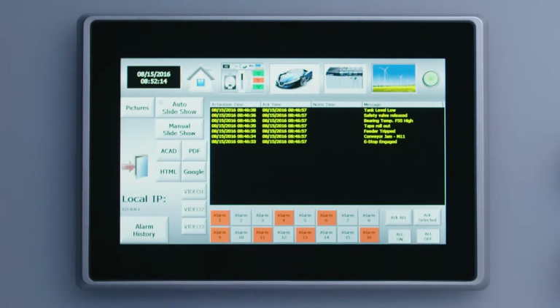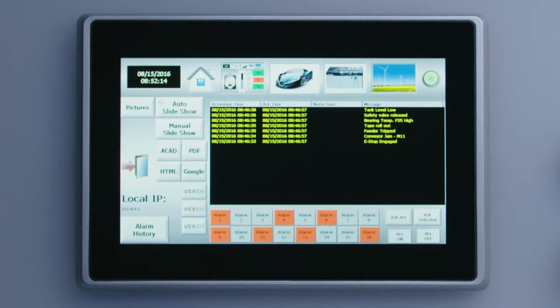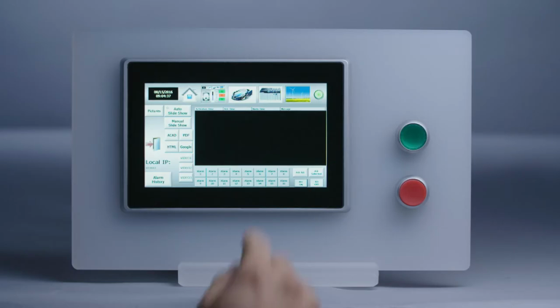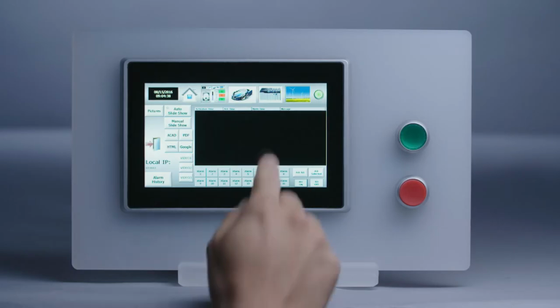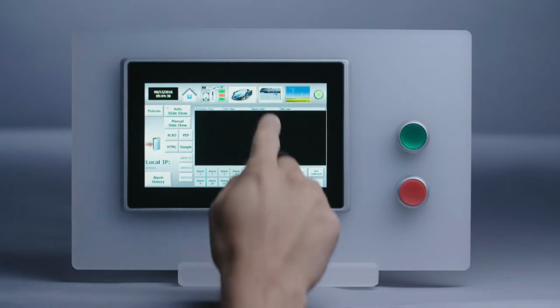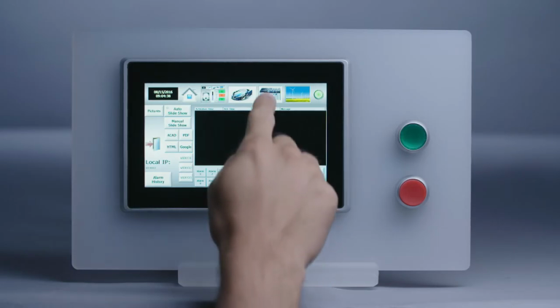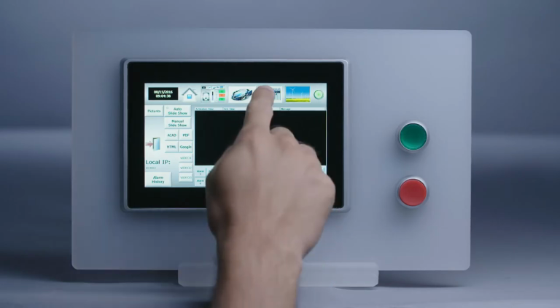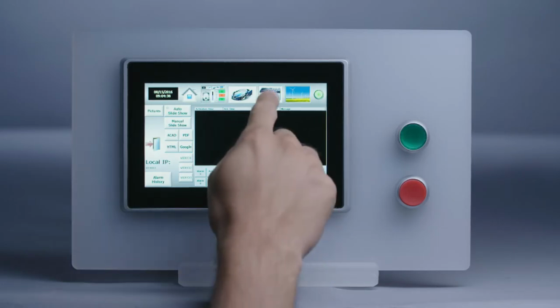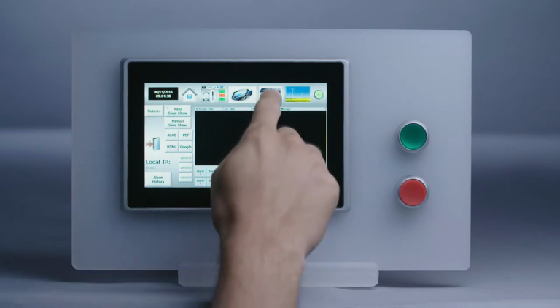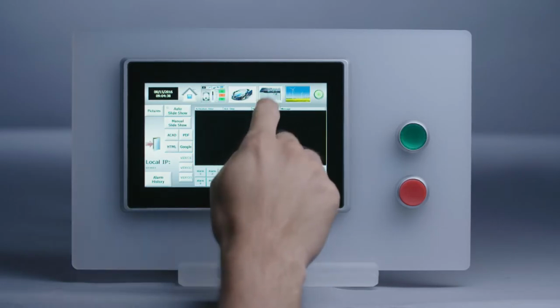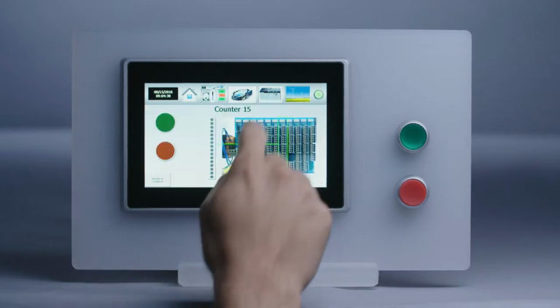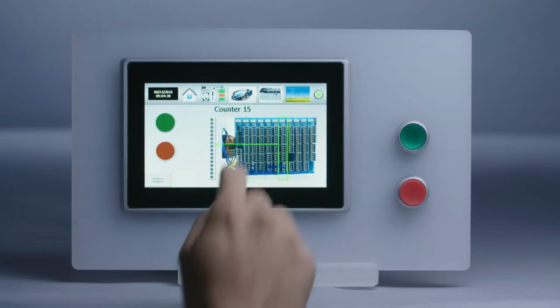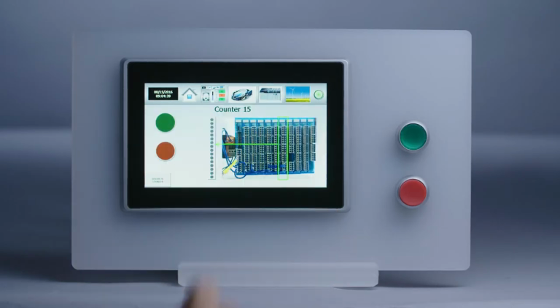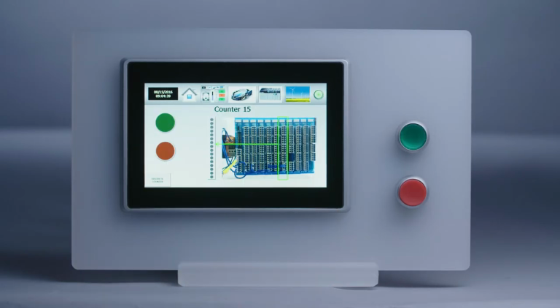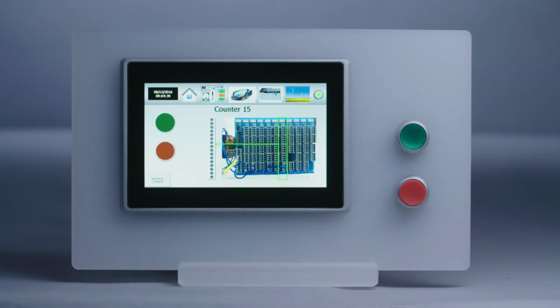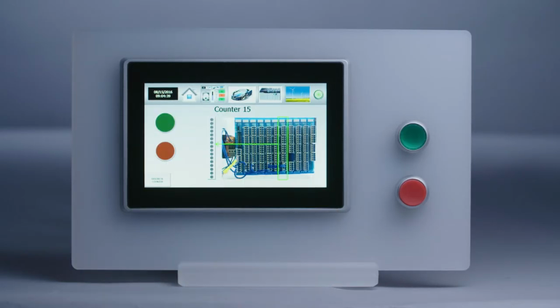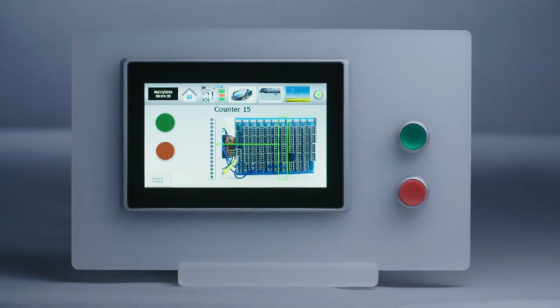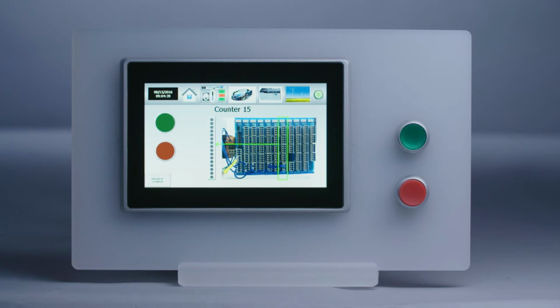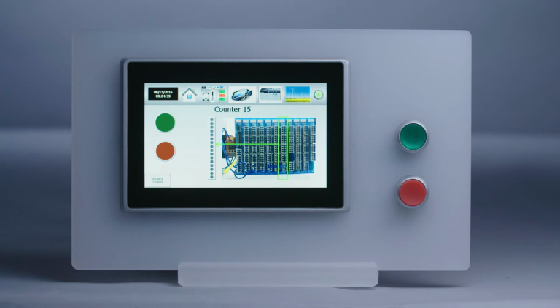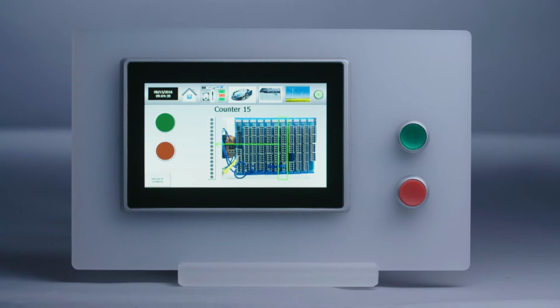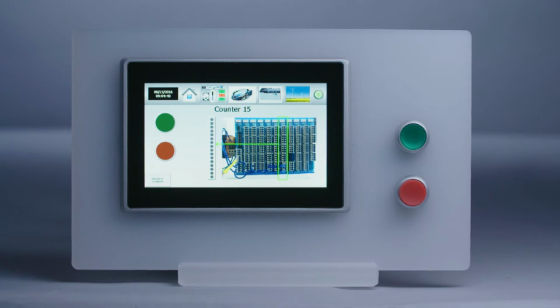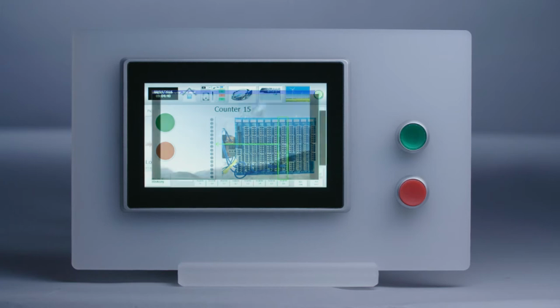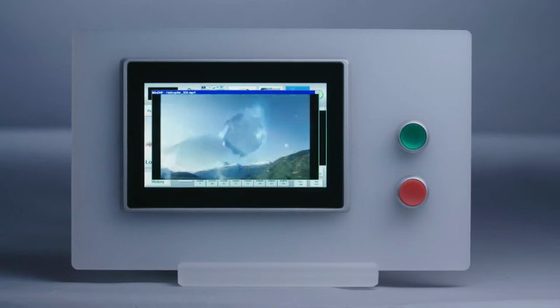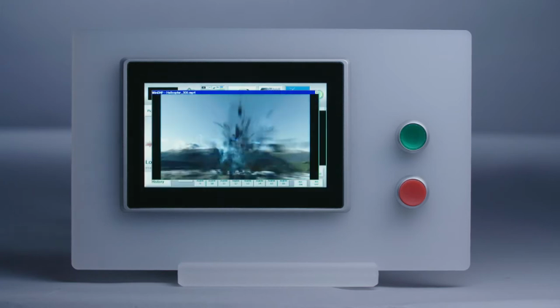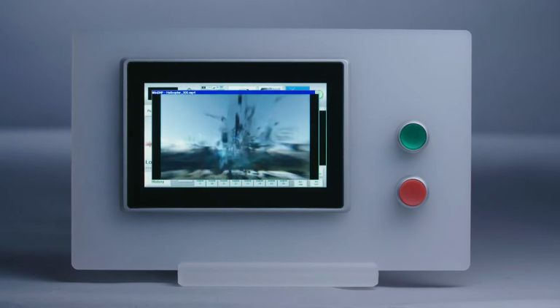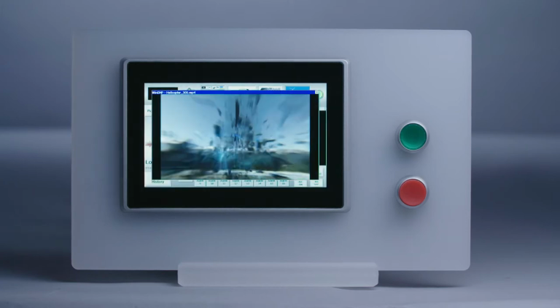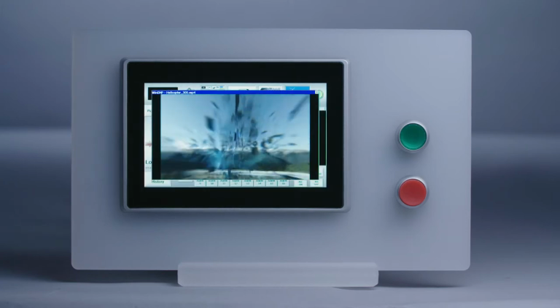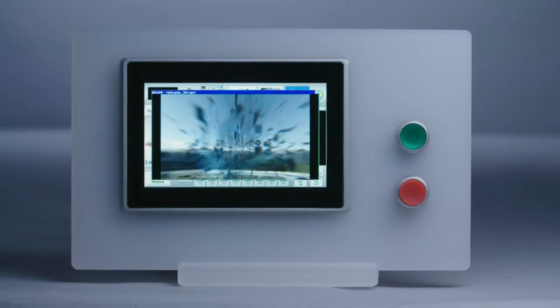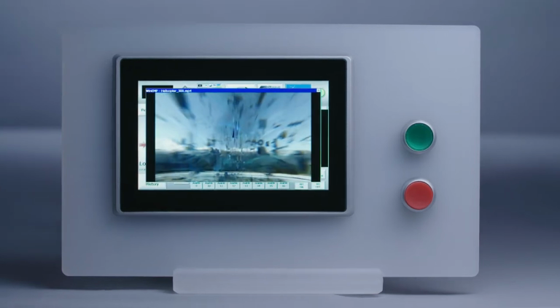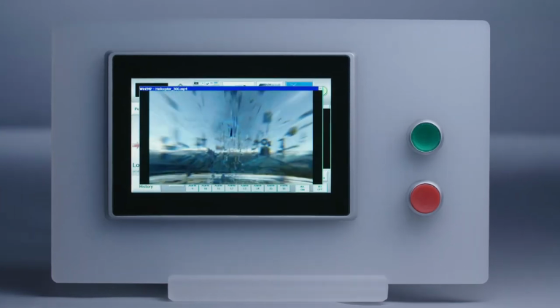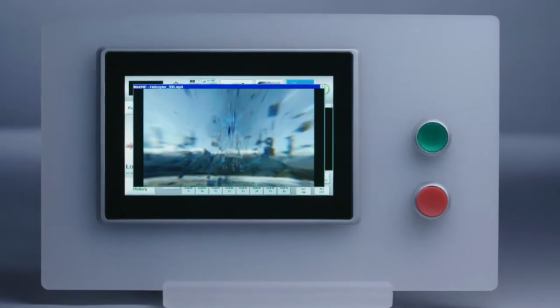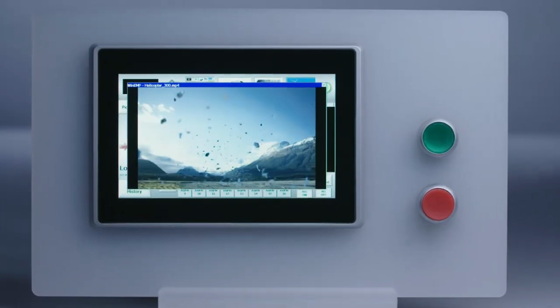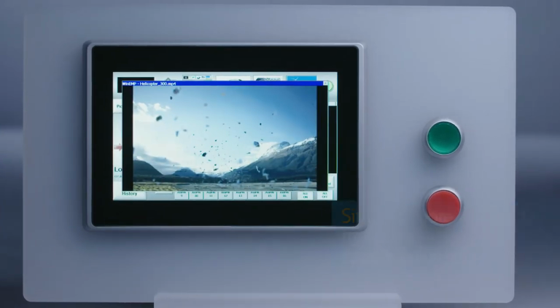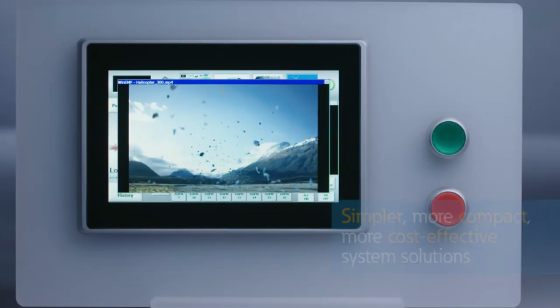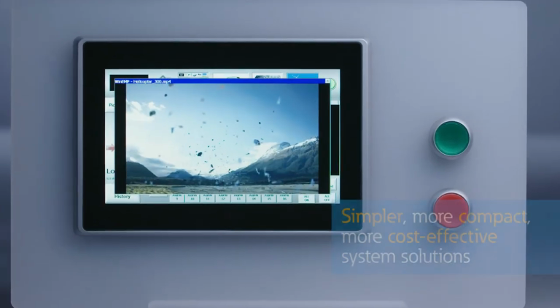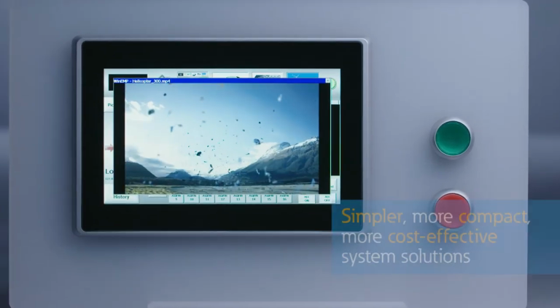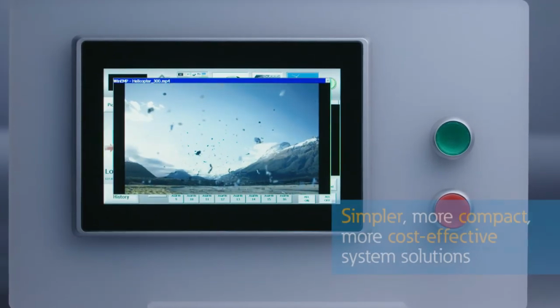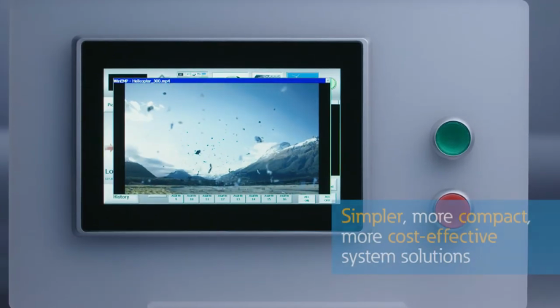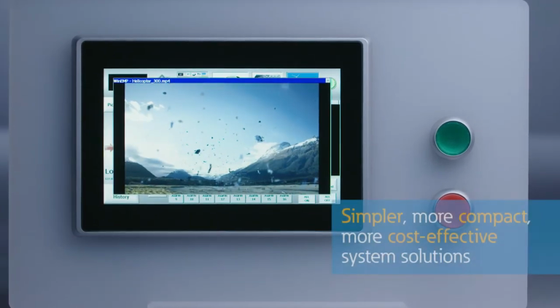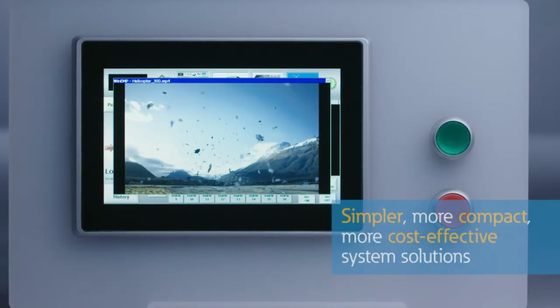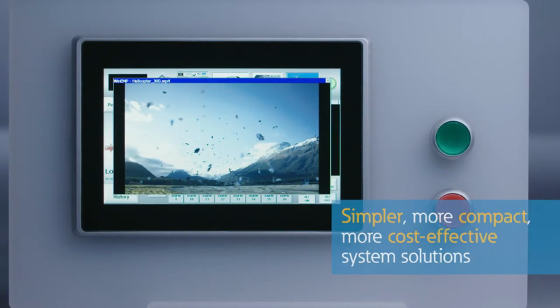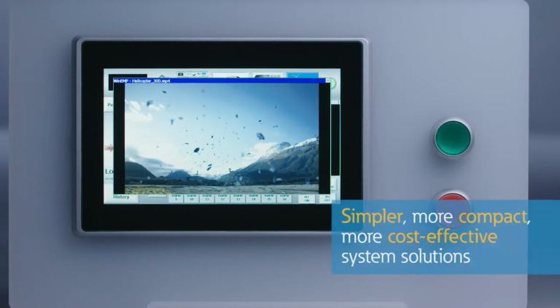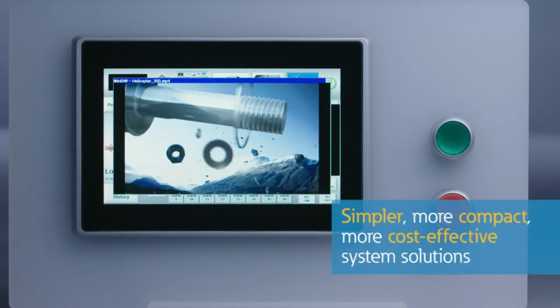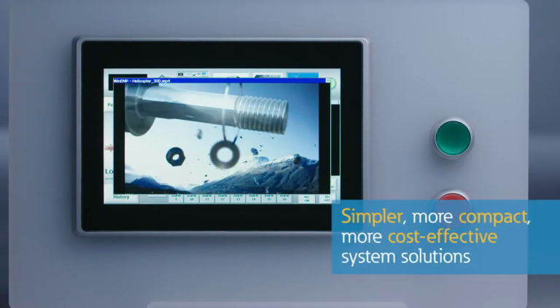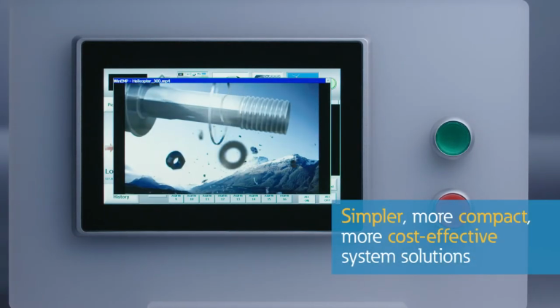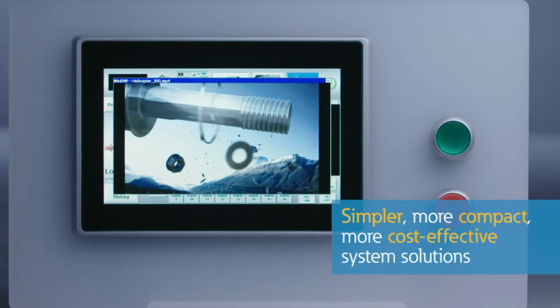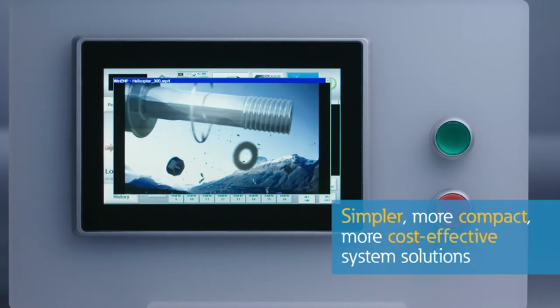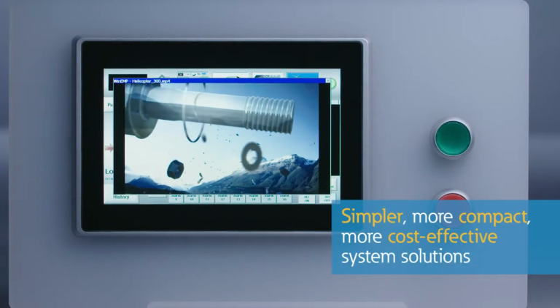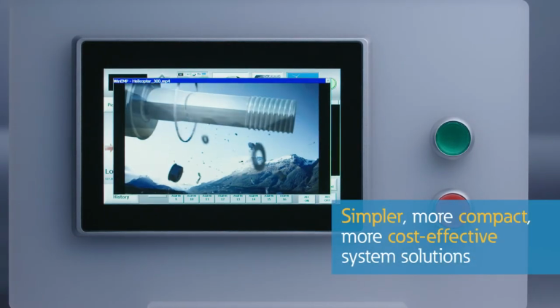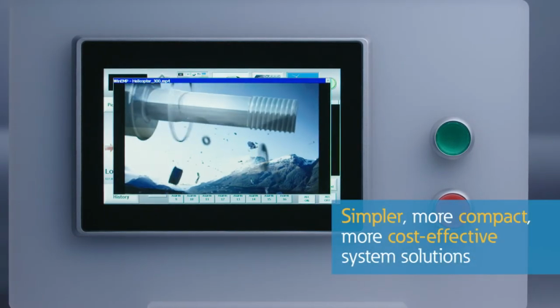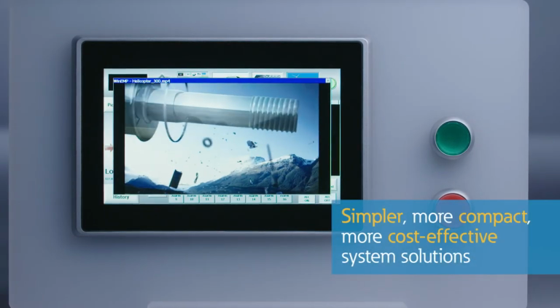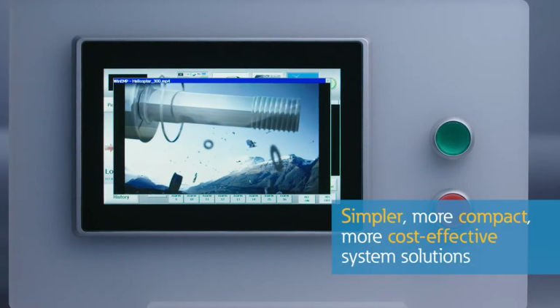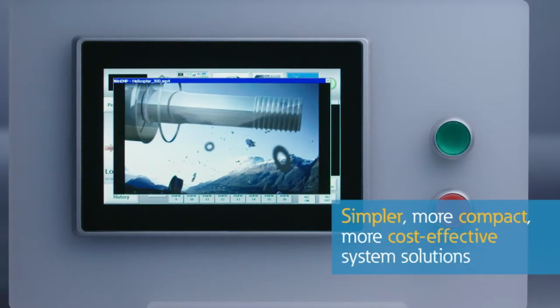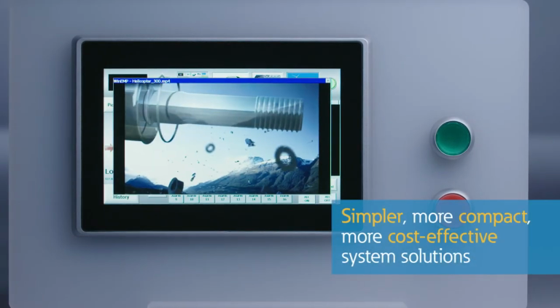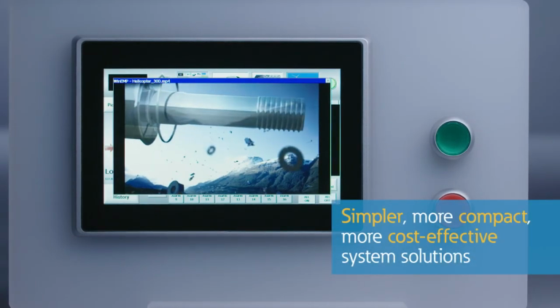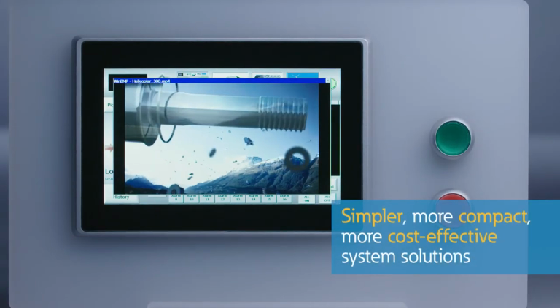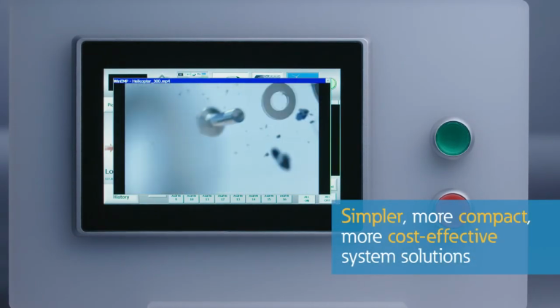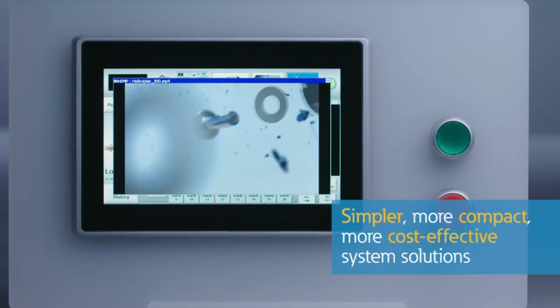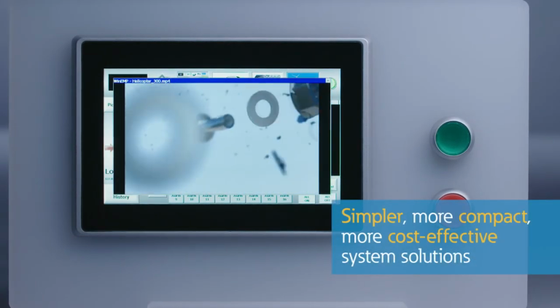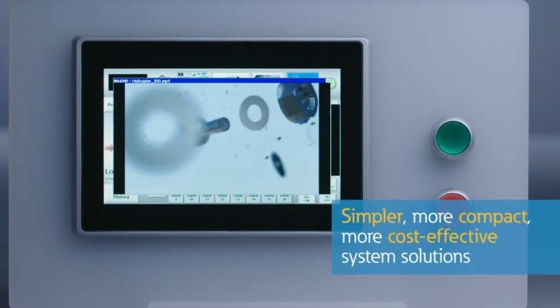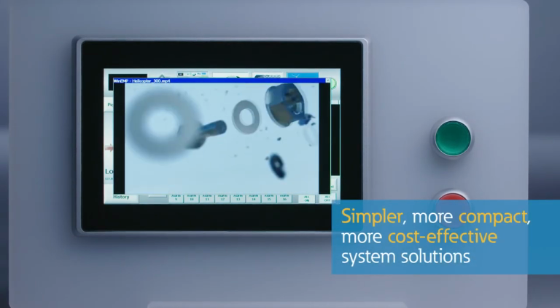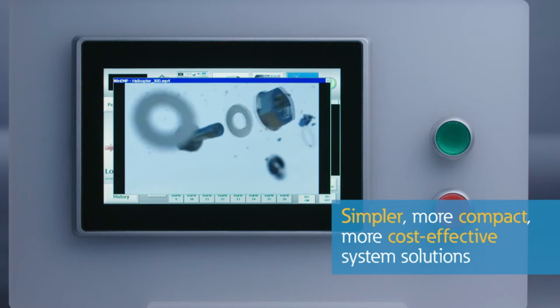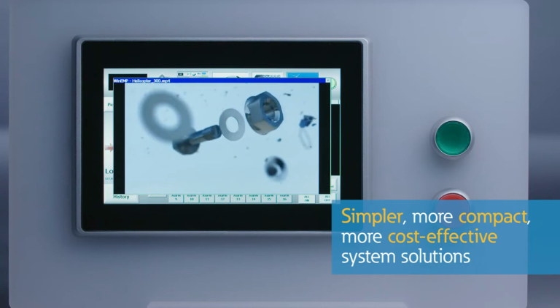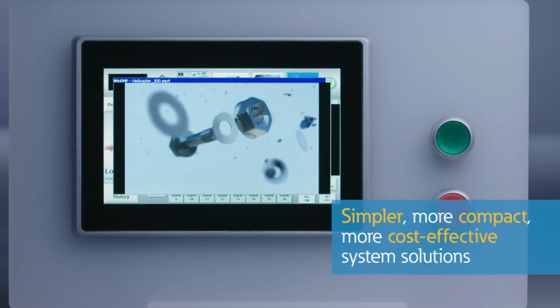This sleek yet sturdy touchscreen gives system builders a strong platform for developing simpler, more compact, more cost-effective system solutions.